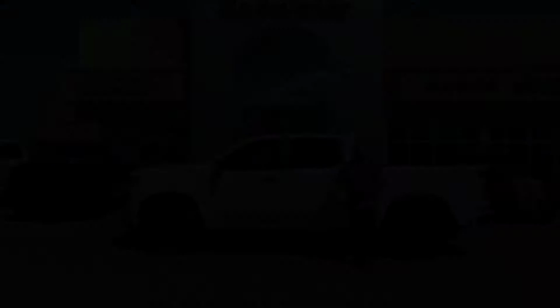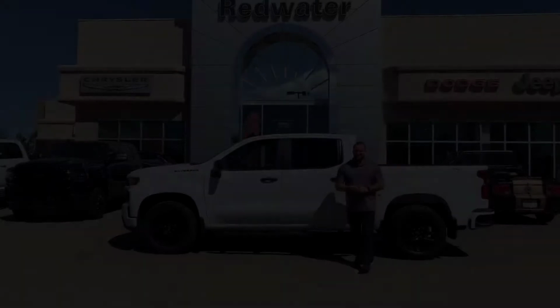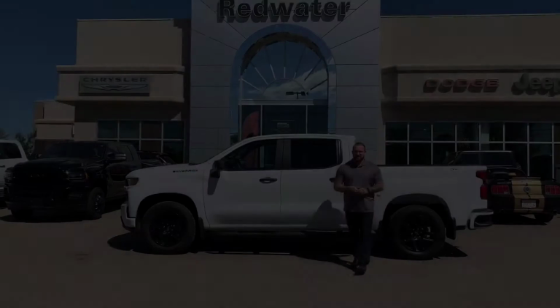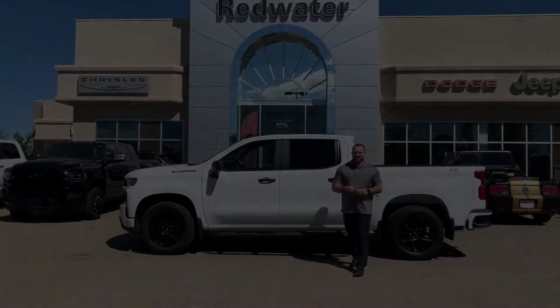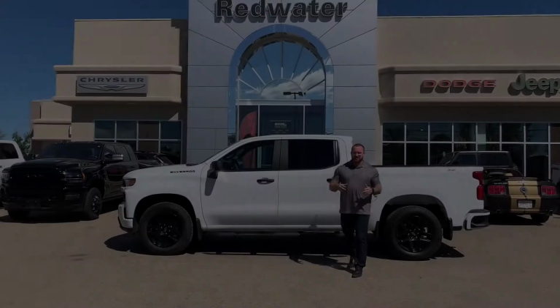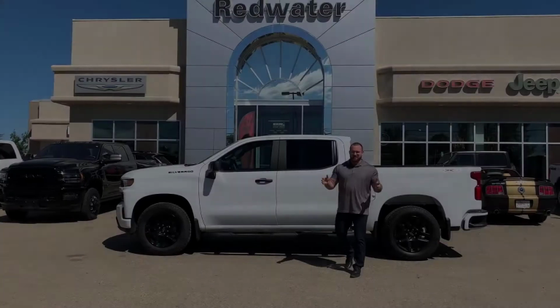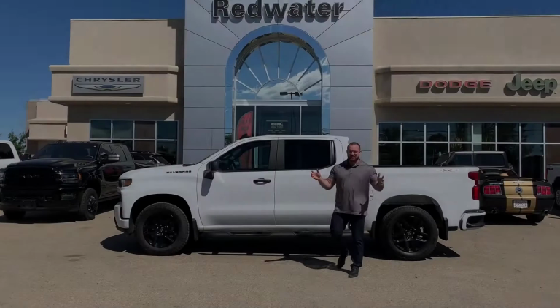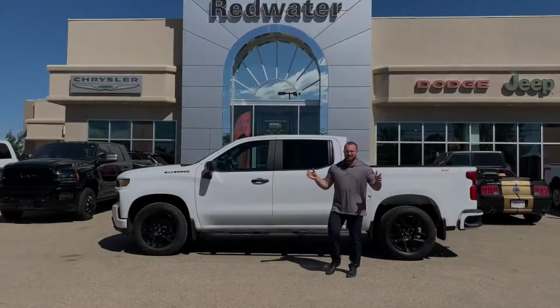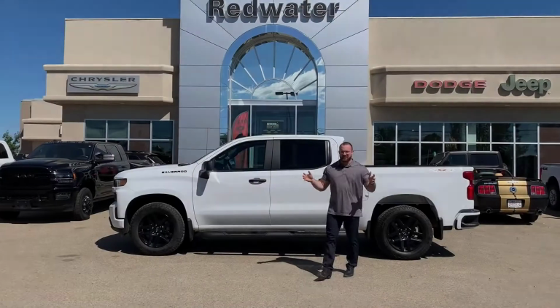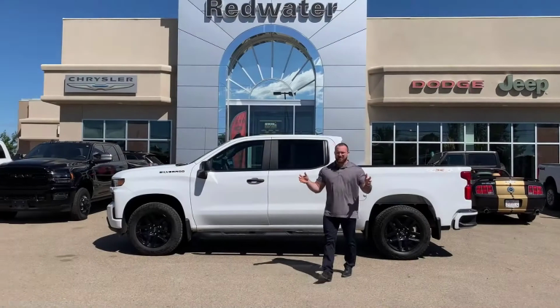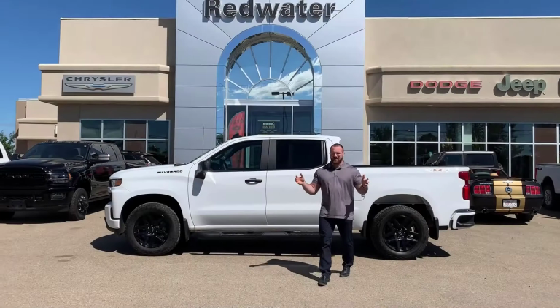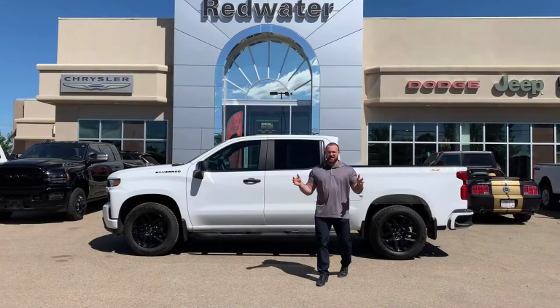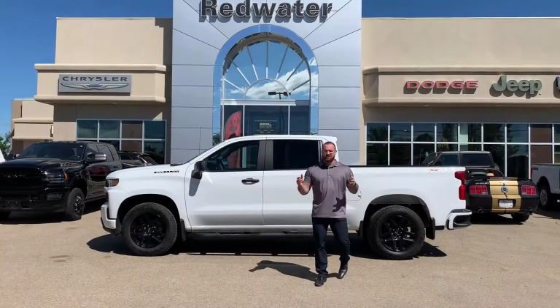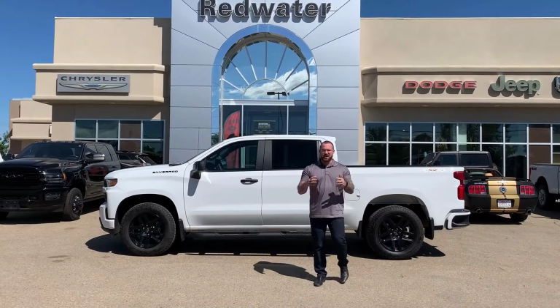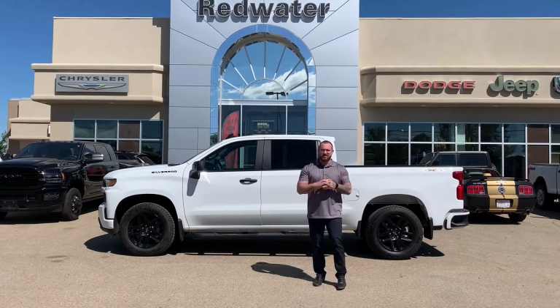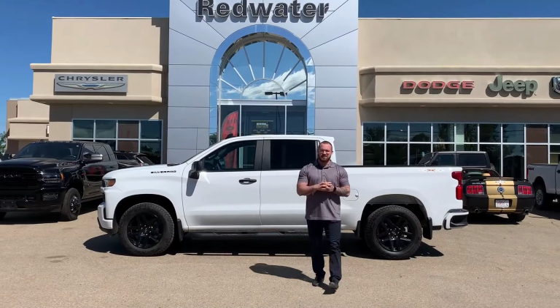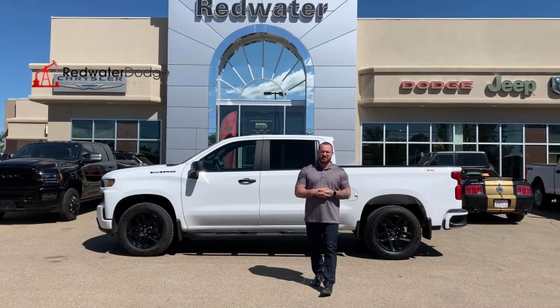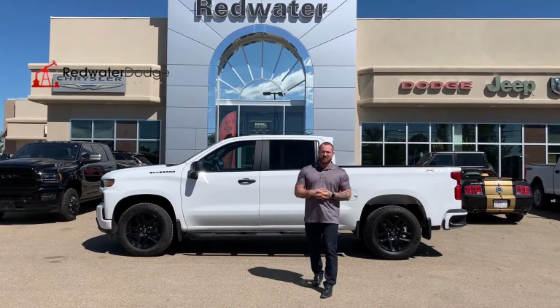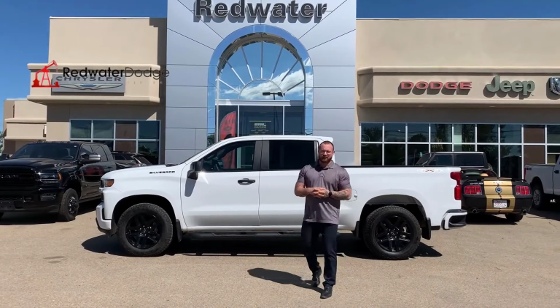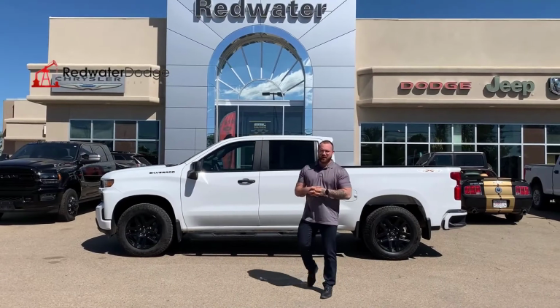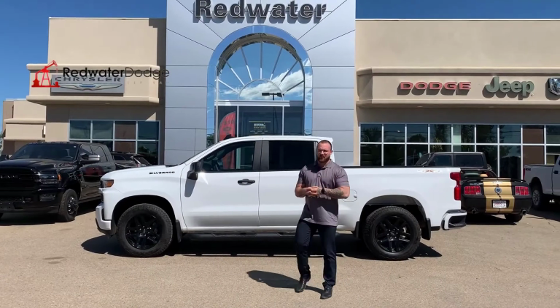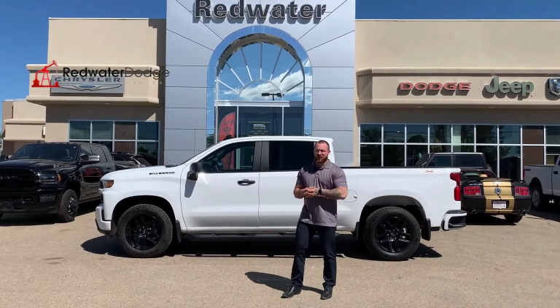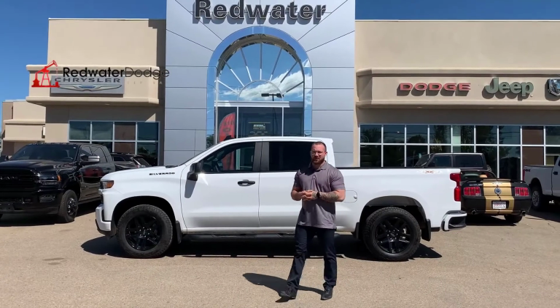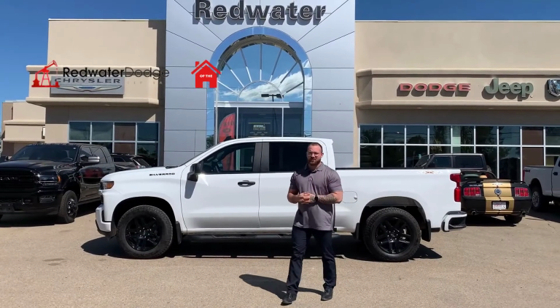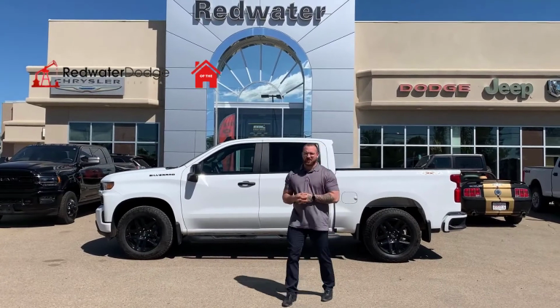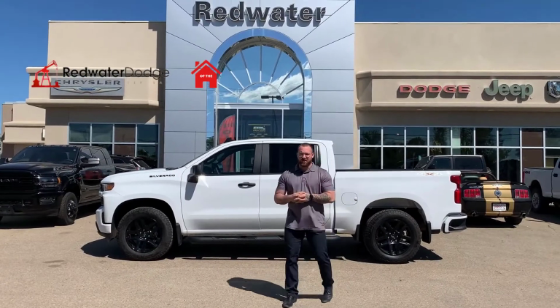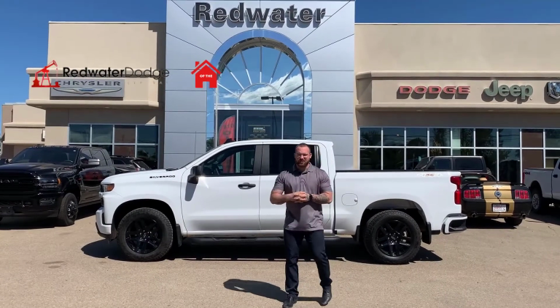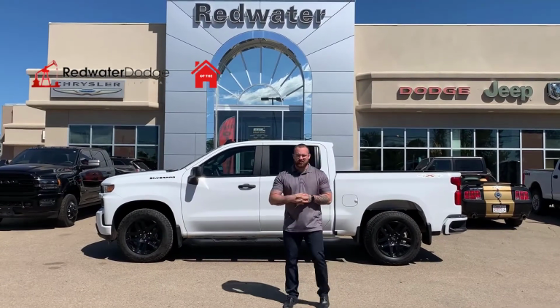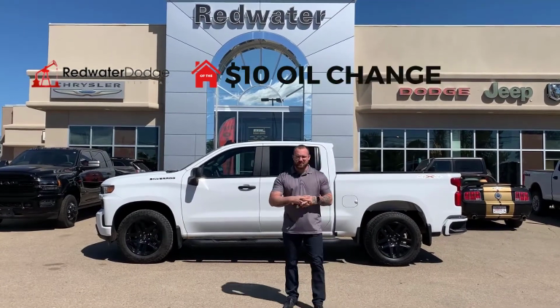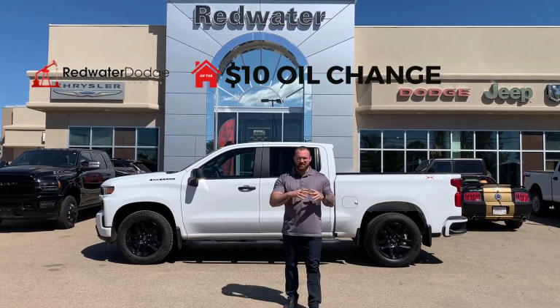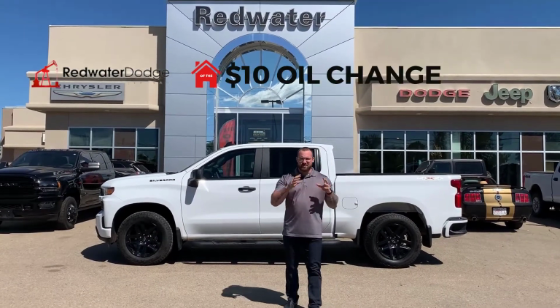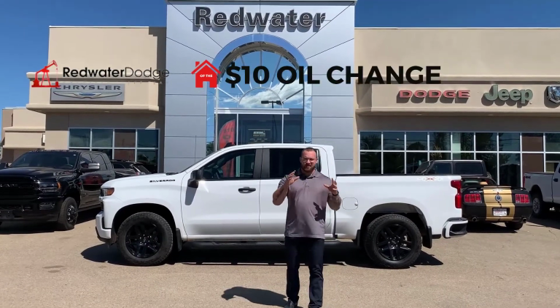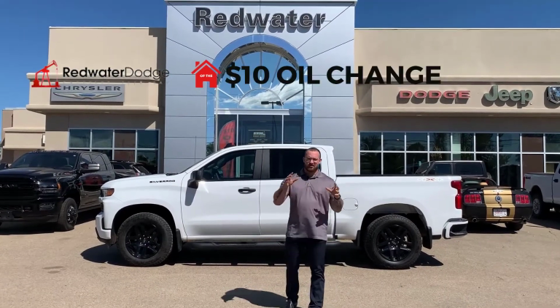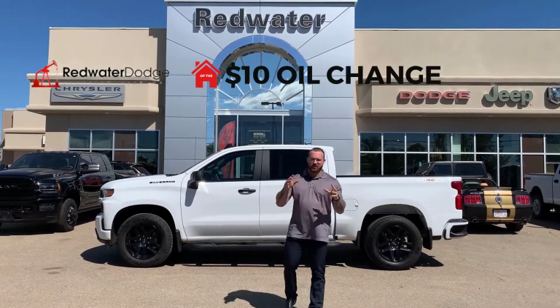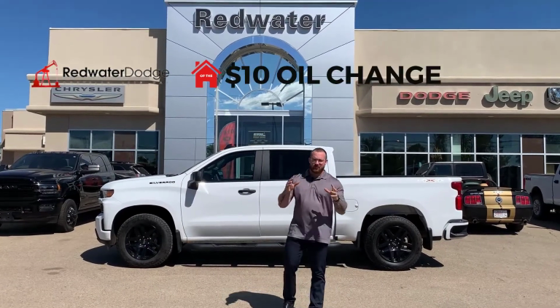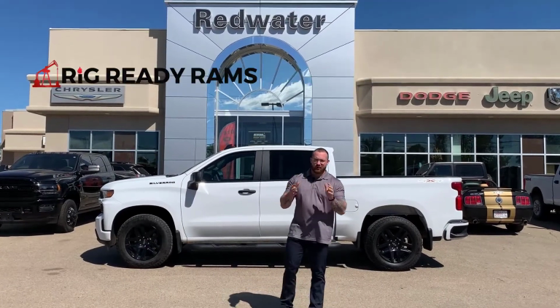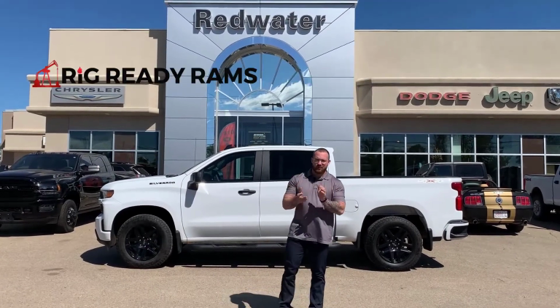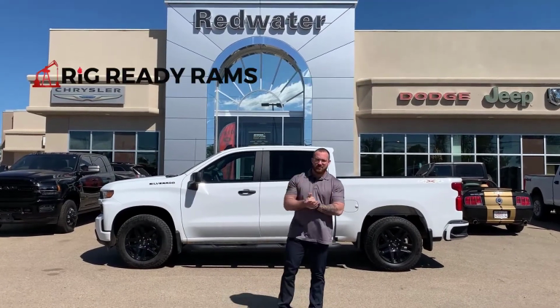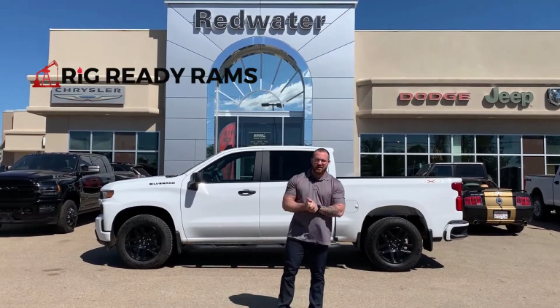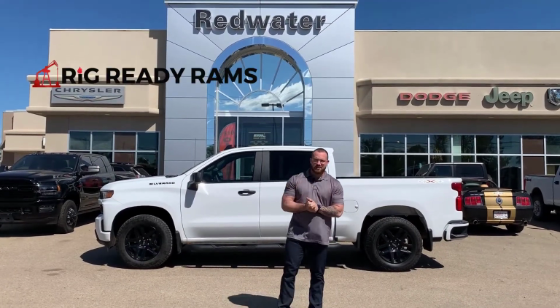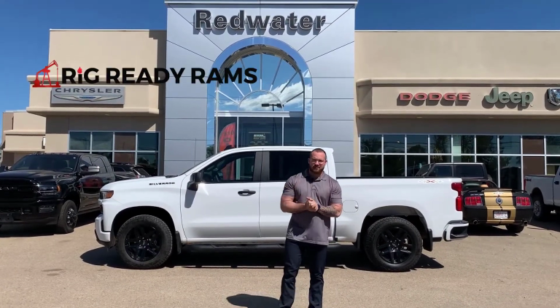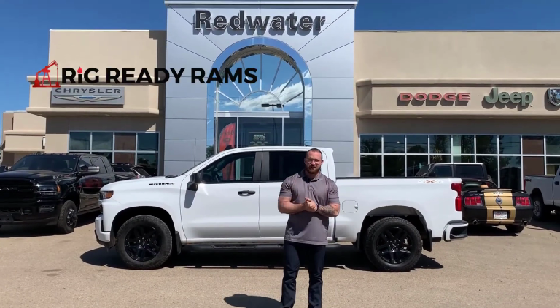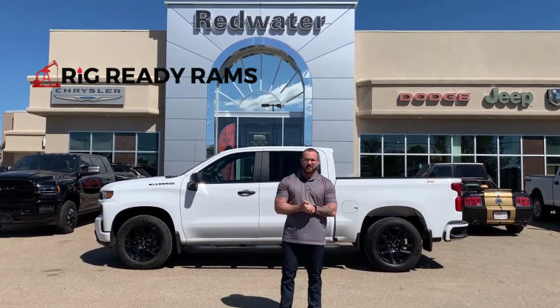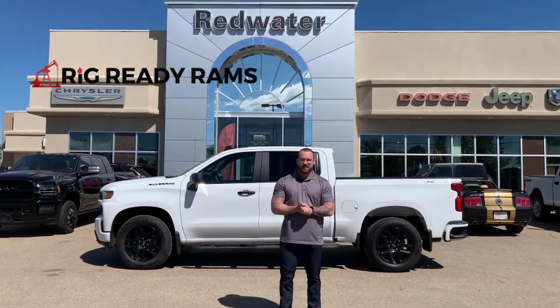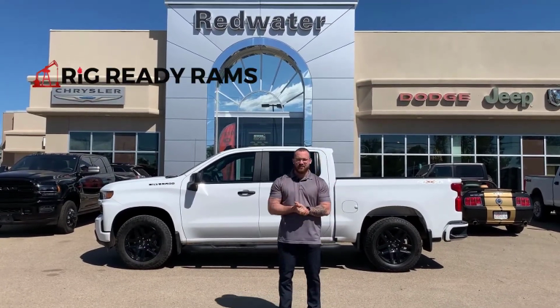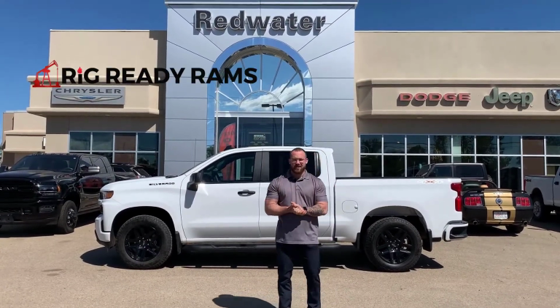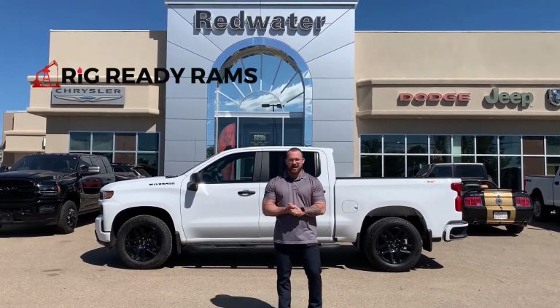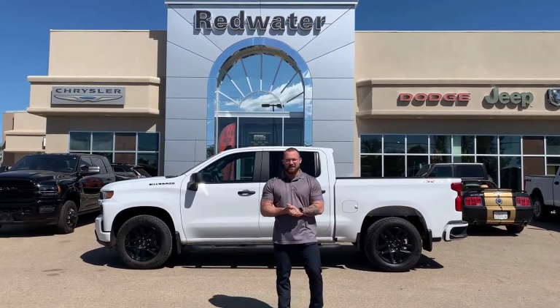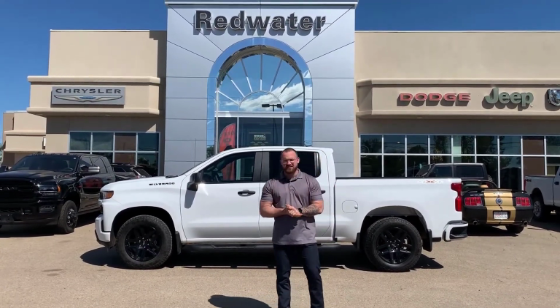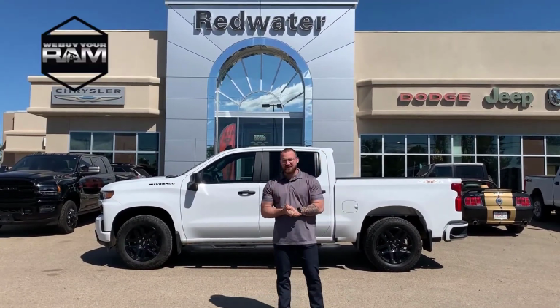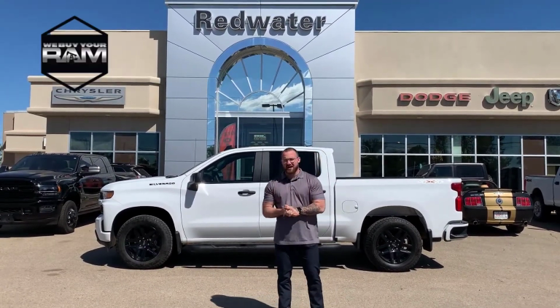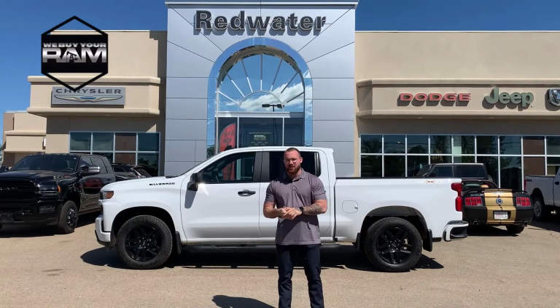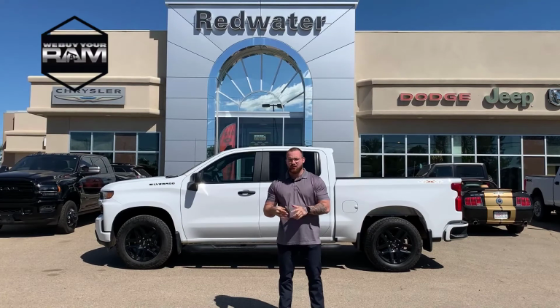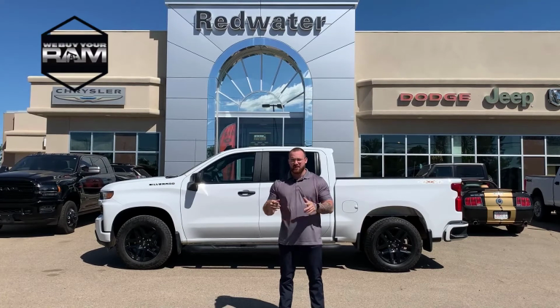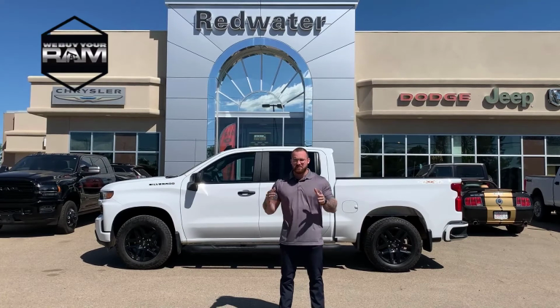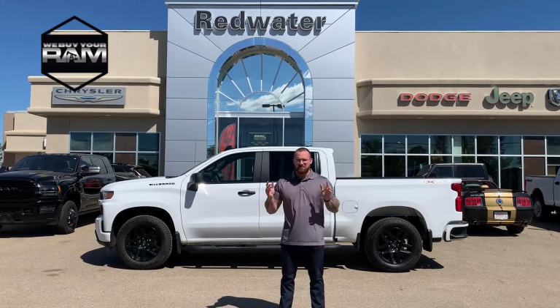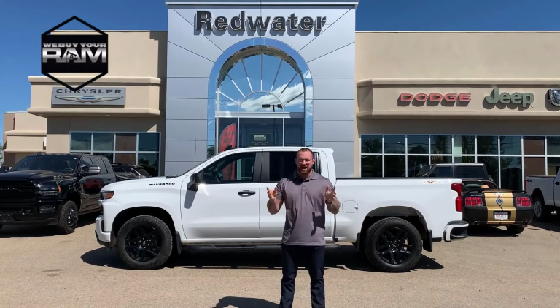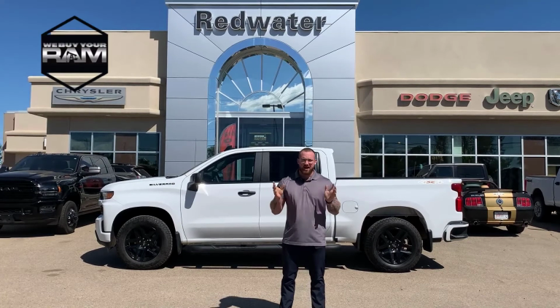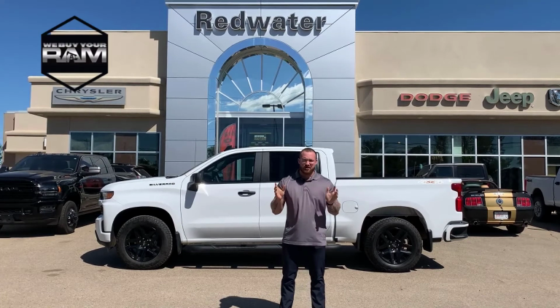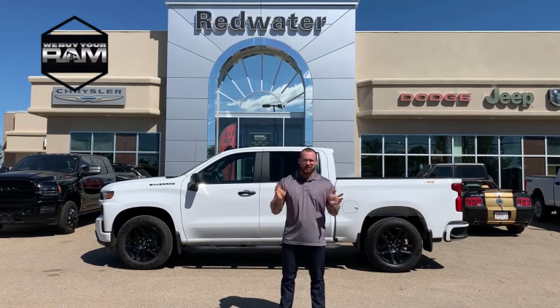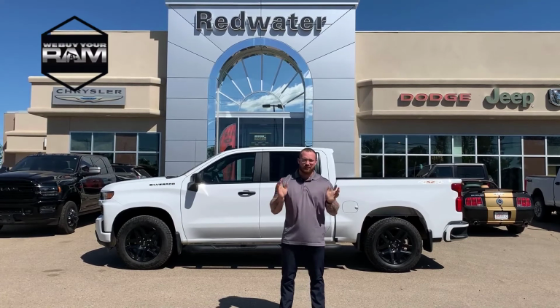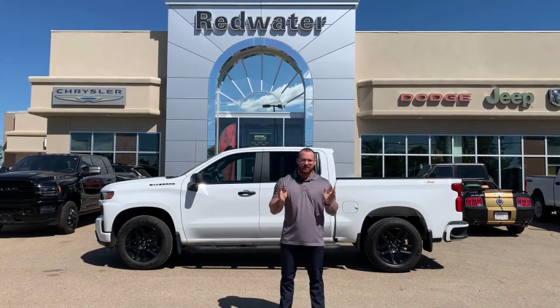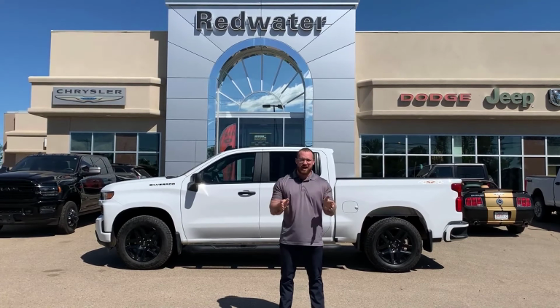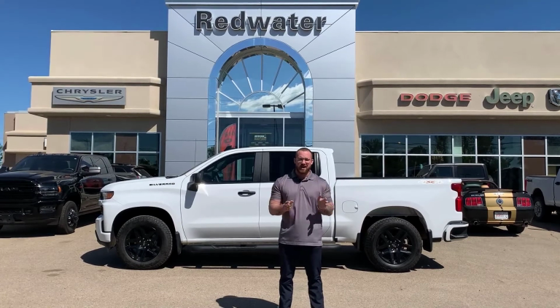What's up everybody, Travis here at Redwater Dodge, home of the $10 Oil Change Rig Ready Rams — and now we buy your Ram.